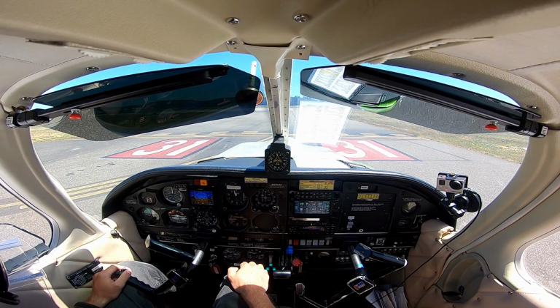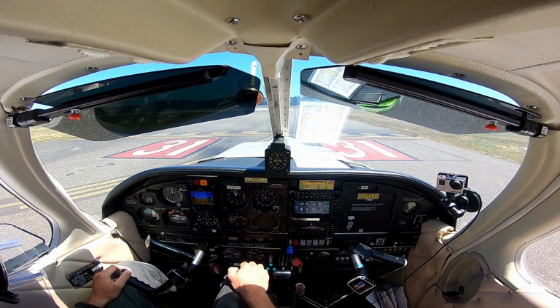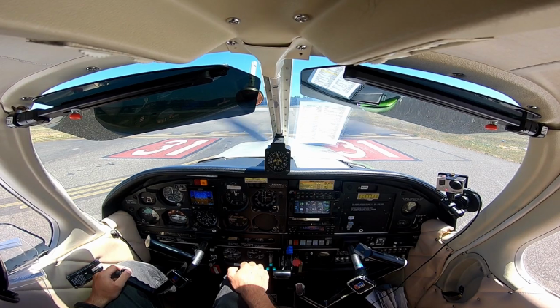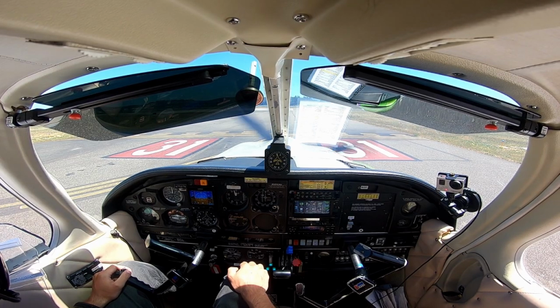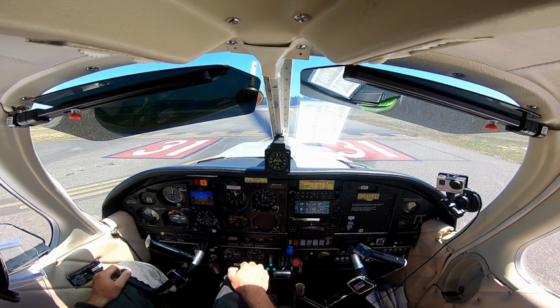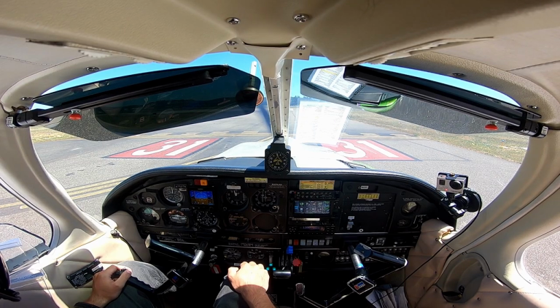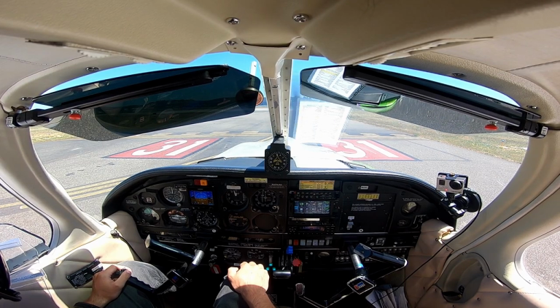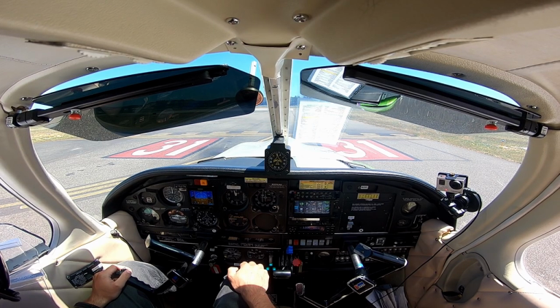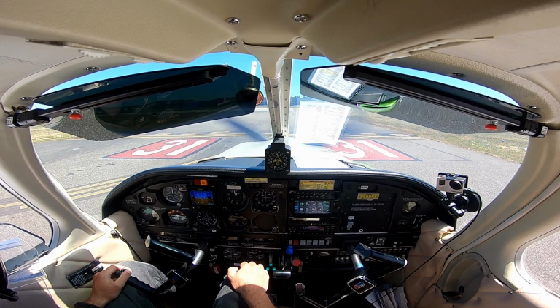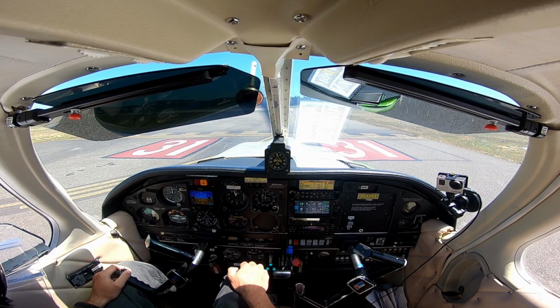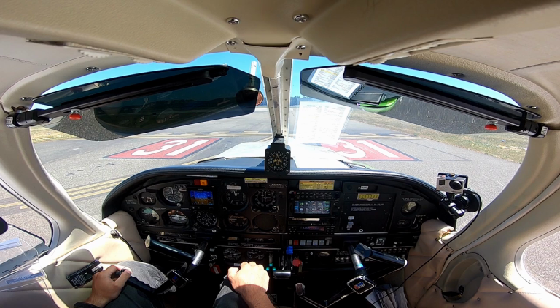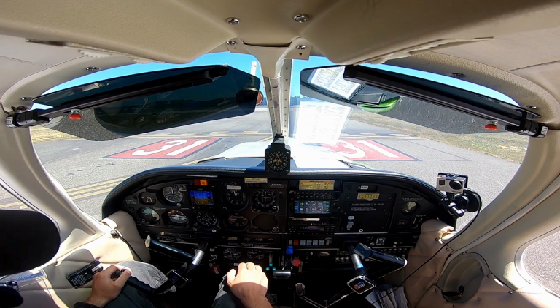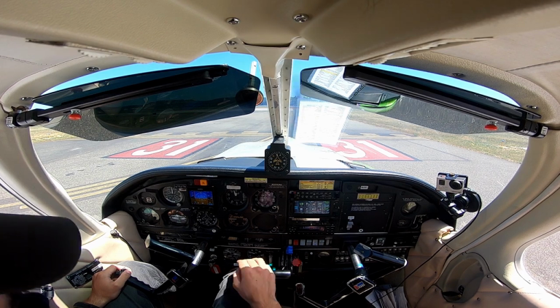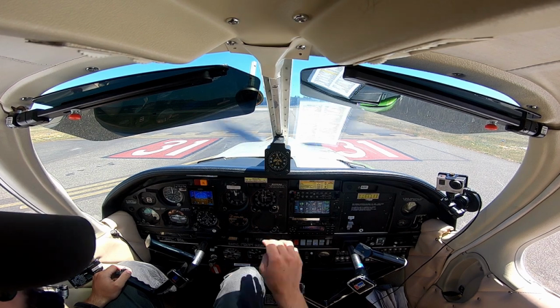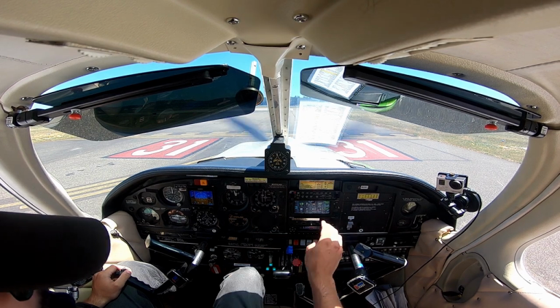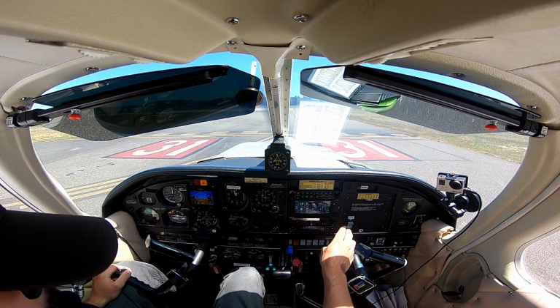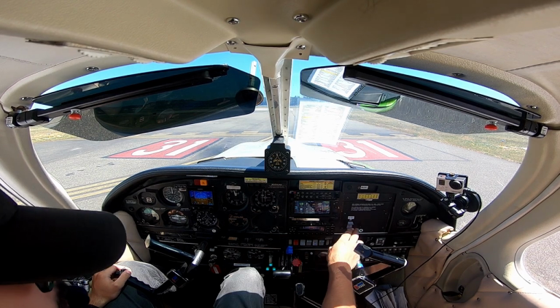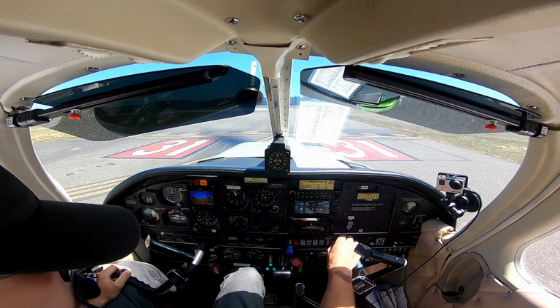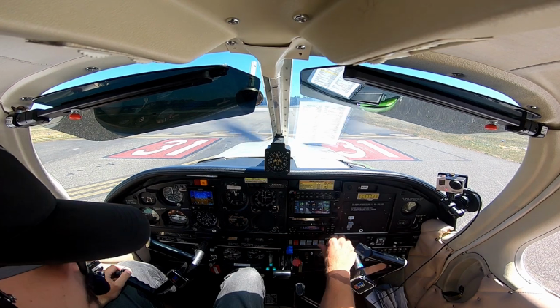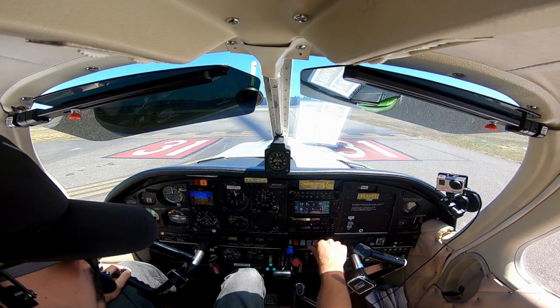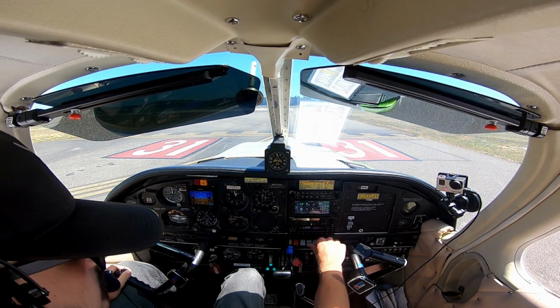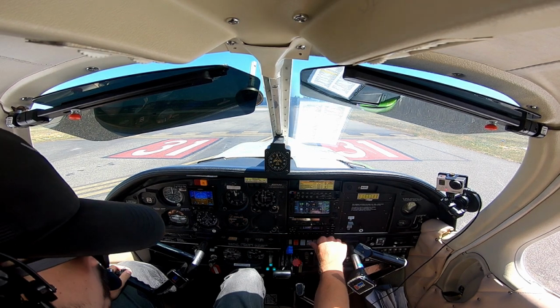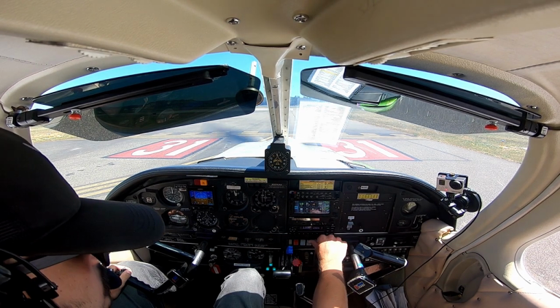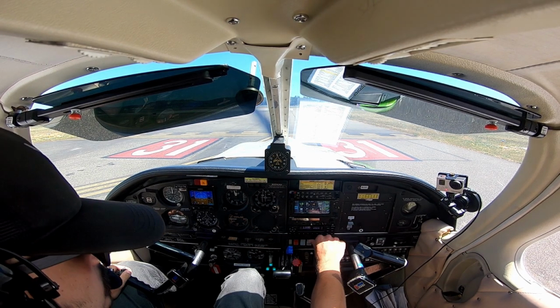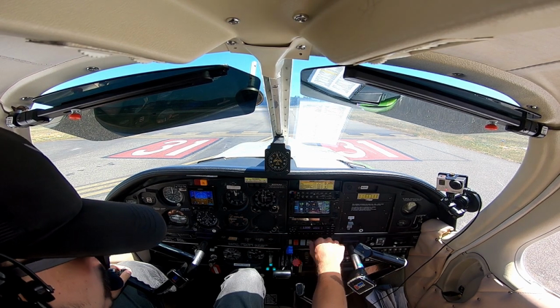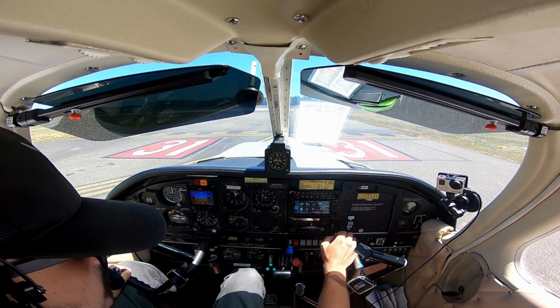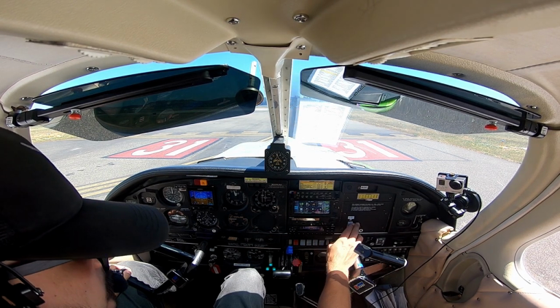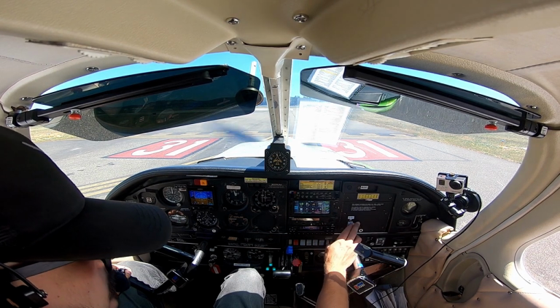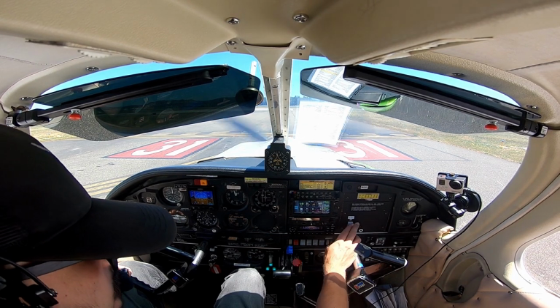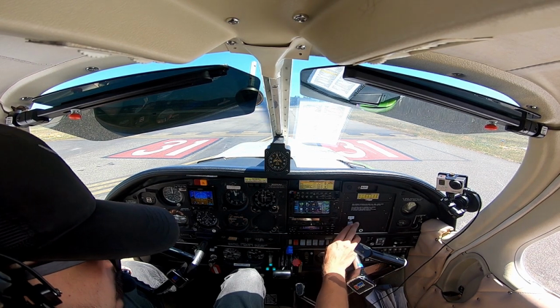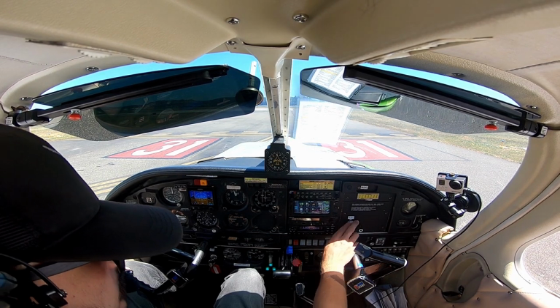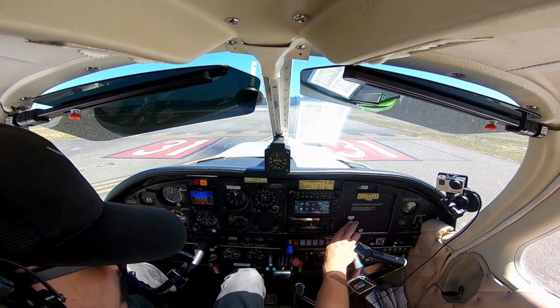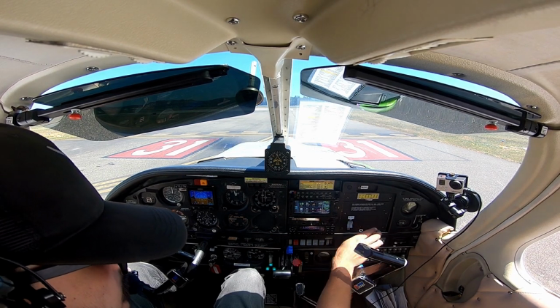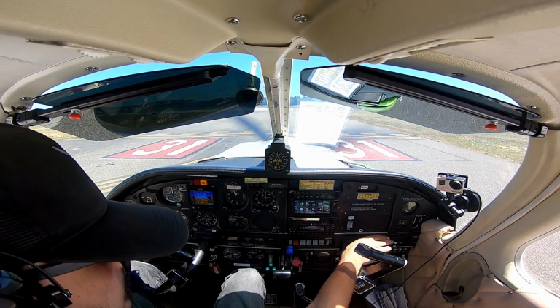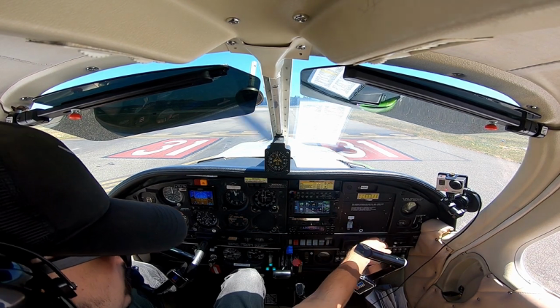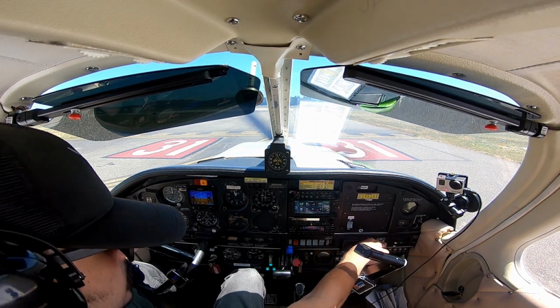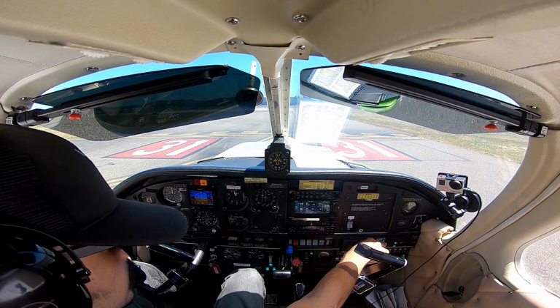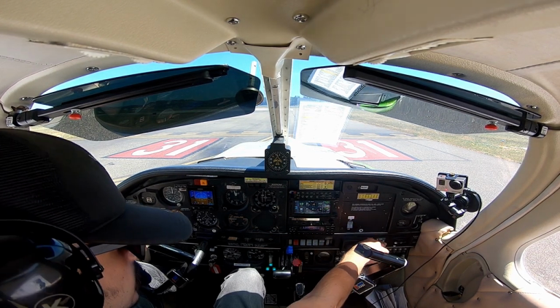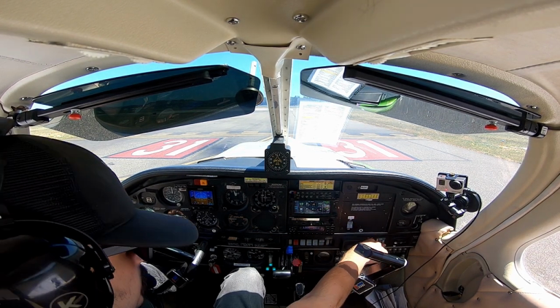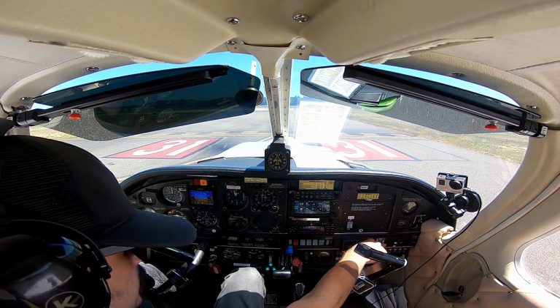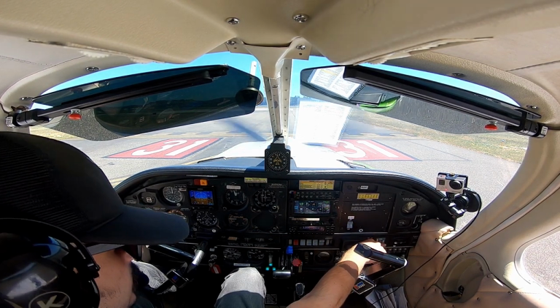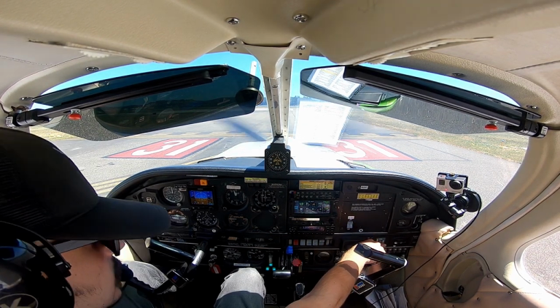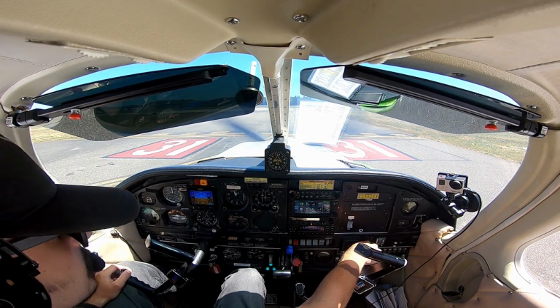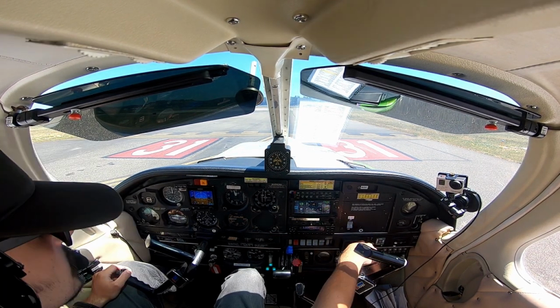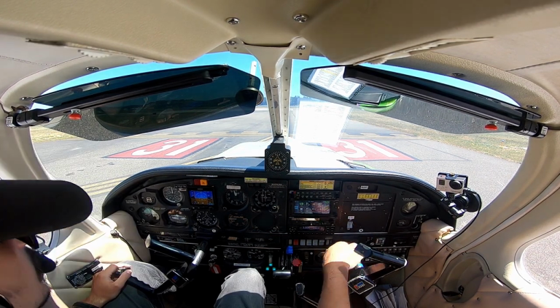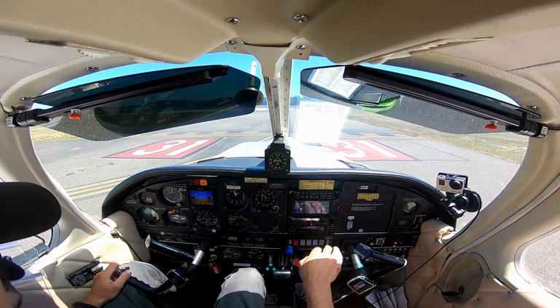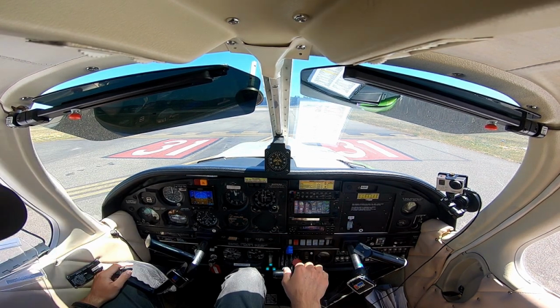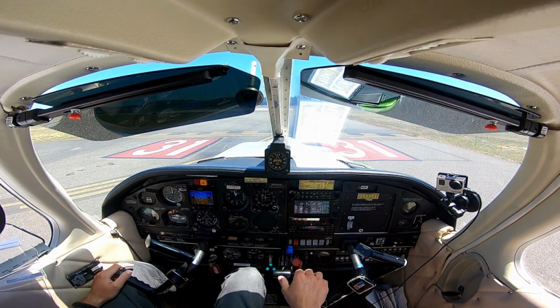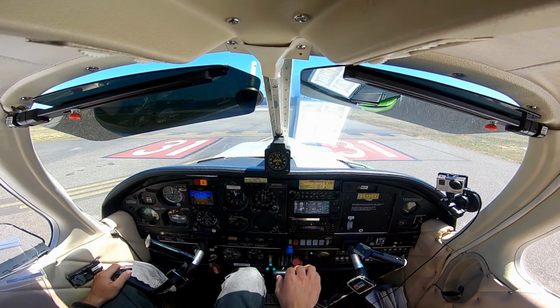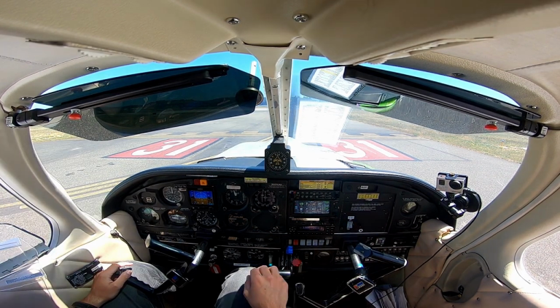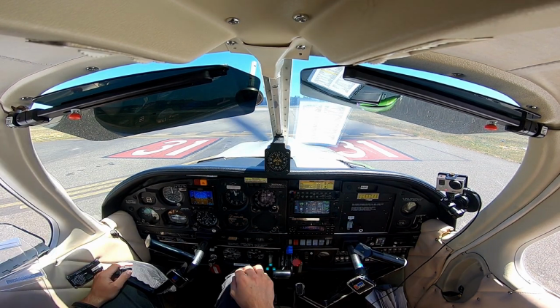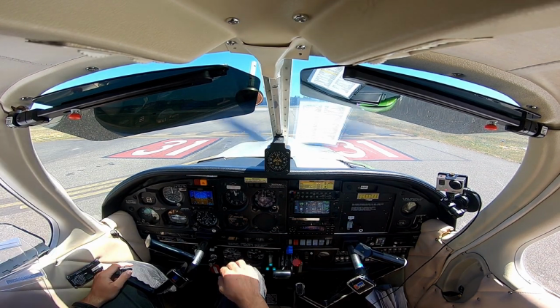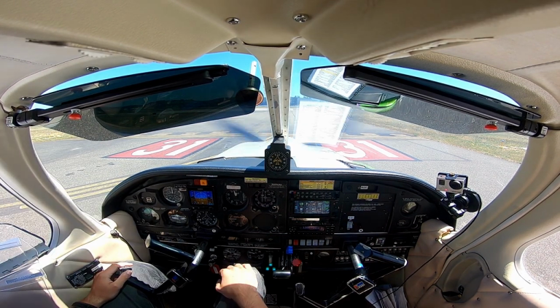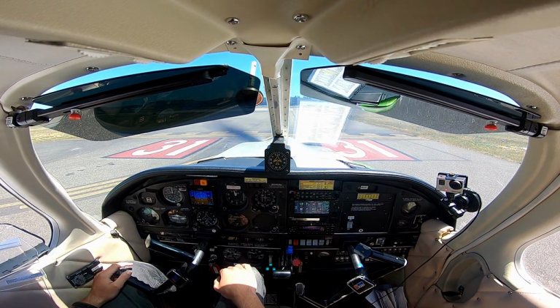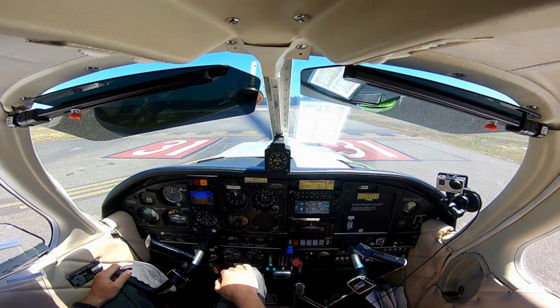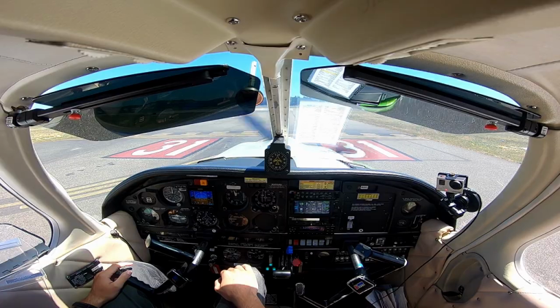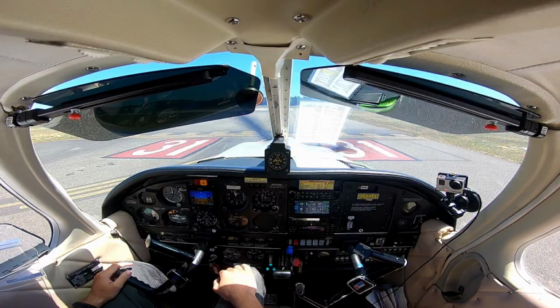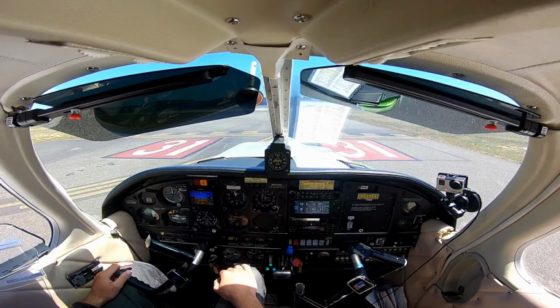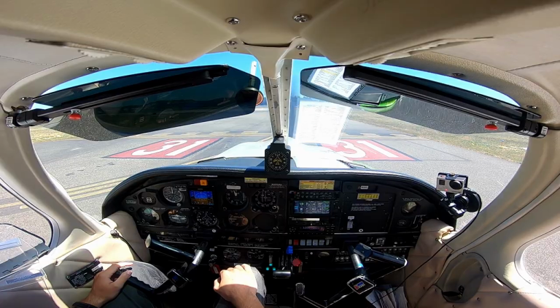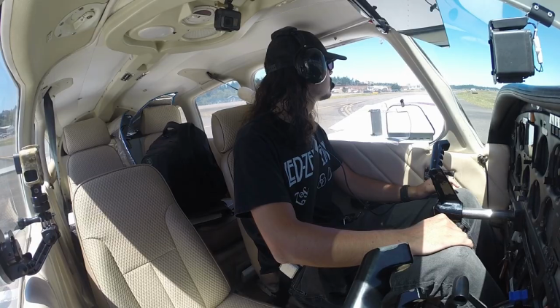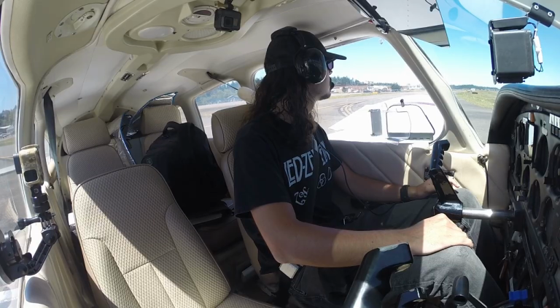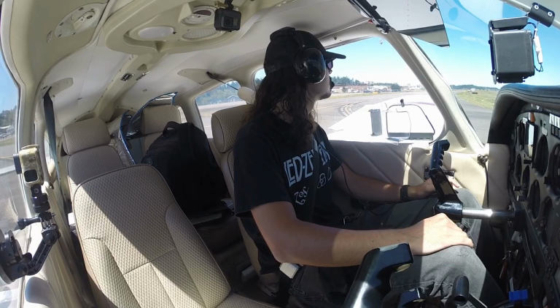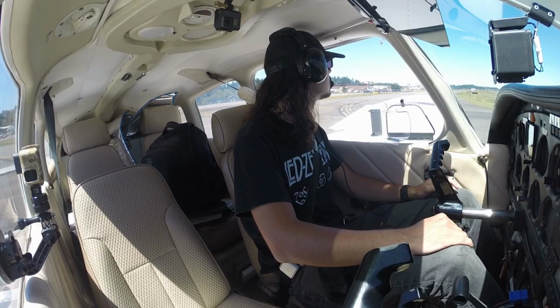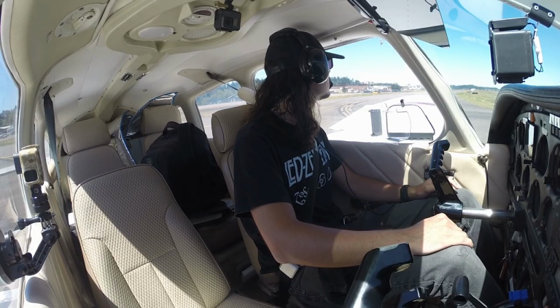North Bend Tower, runway 31, wind 350, gust 25, clear for takeoff, right turn for south downwind, departure is approved.